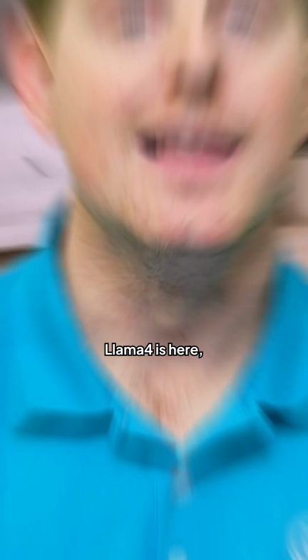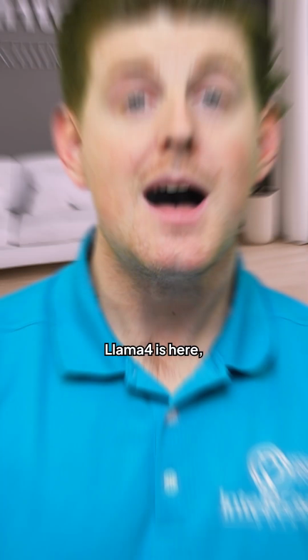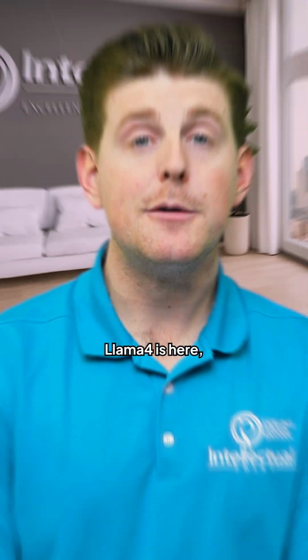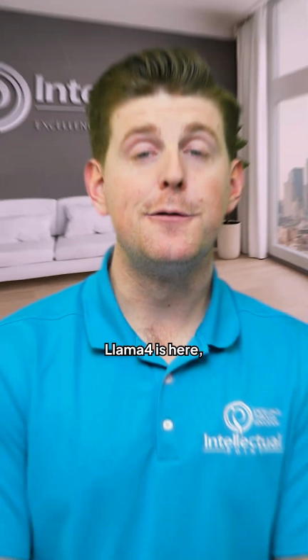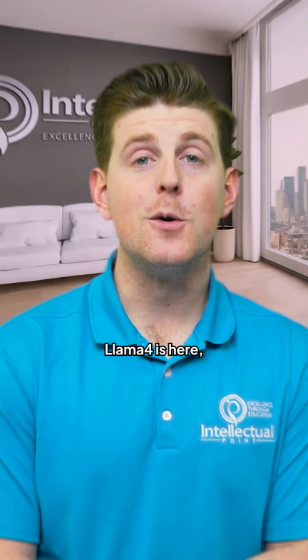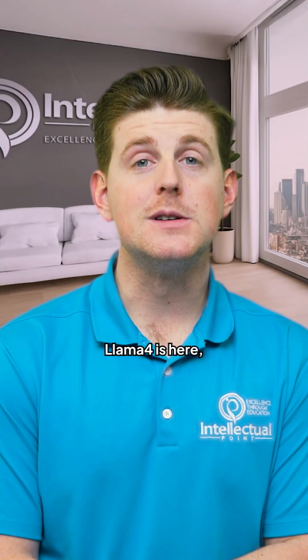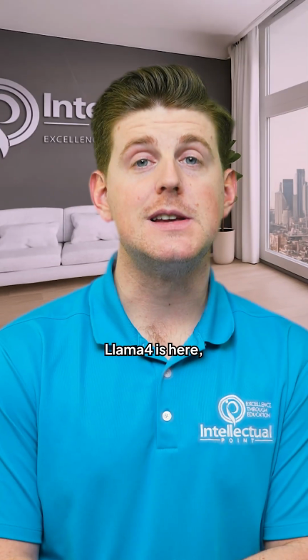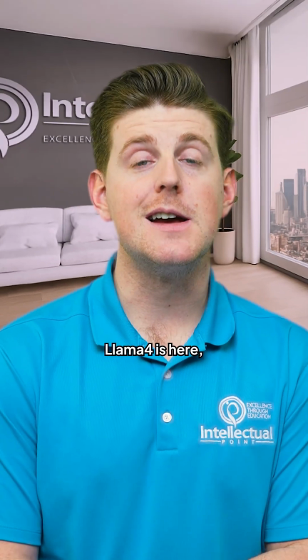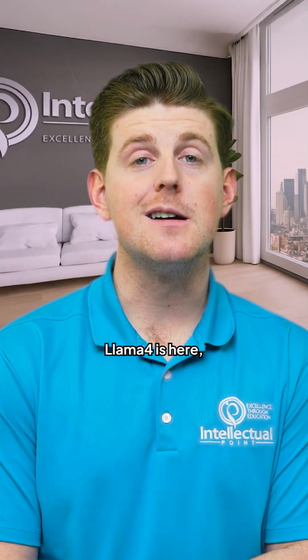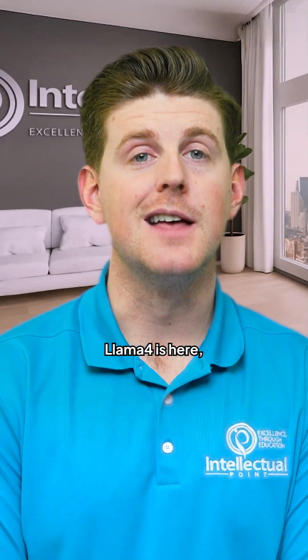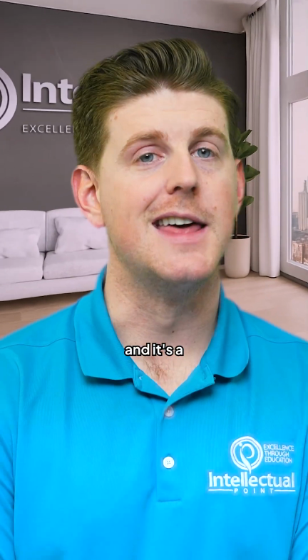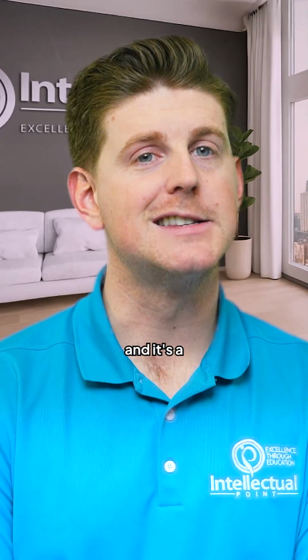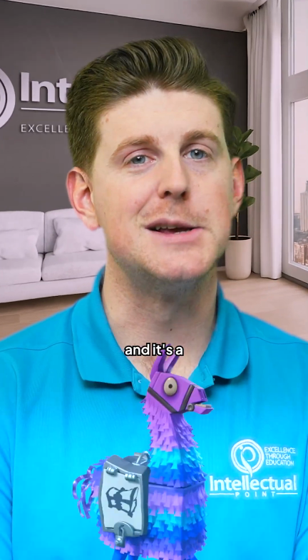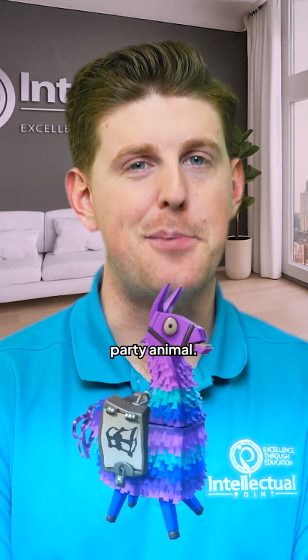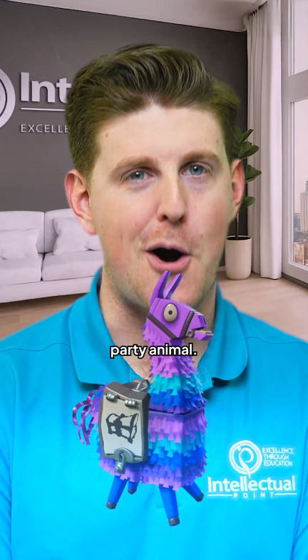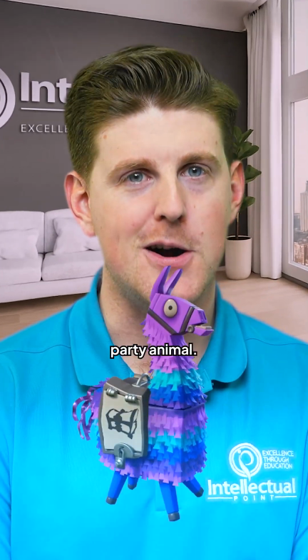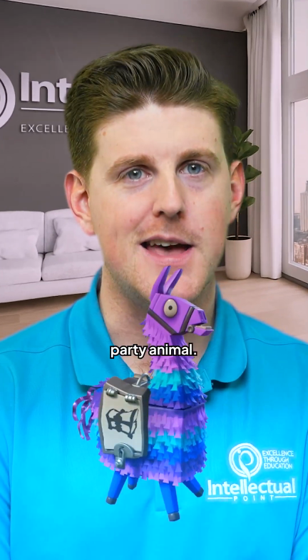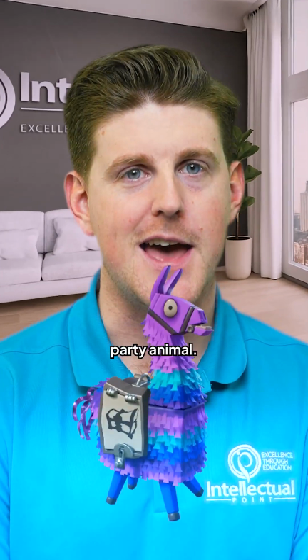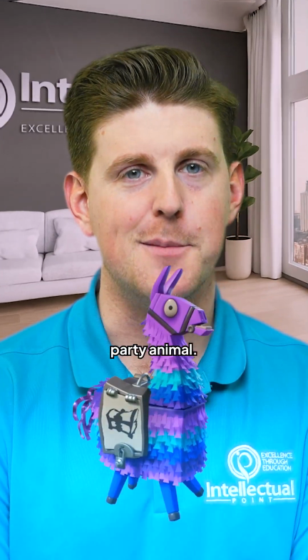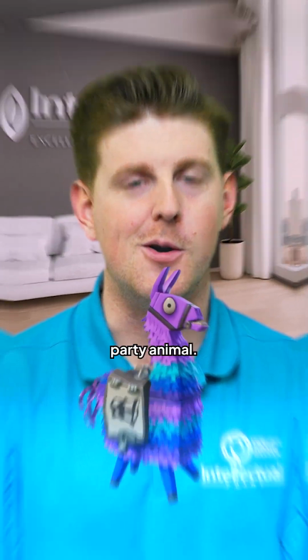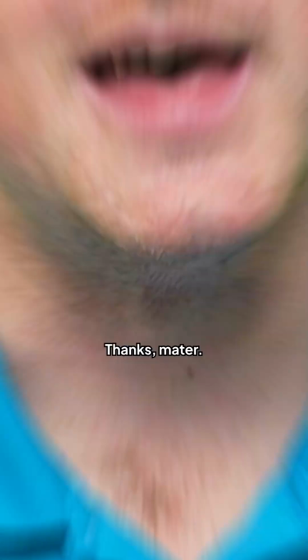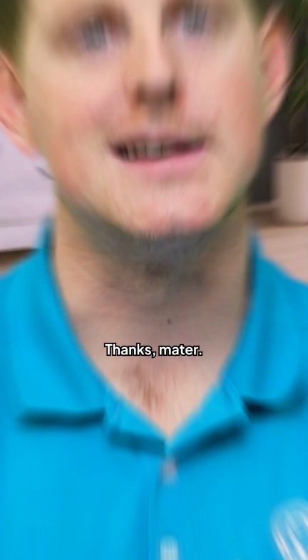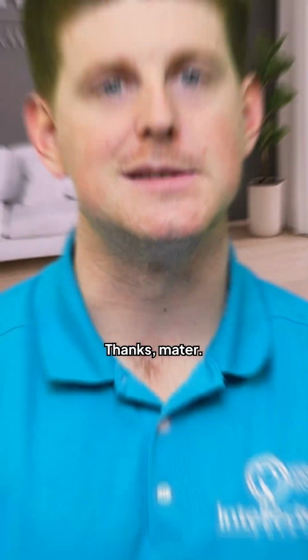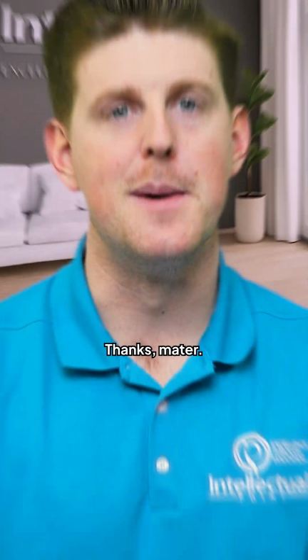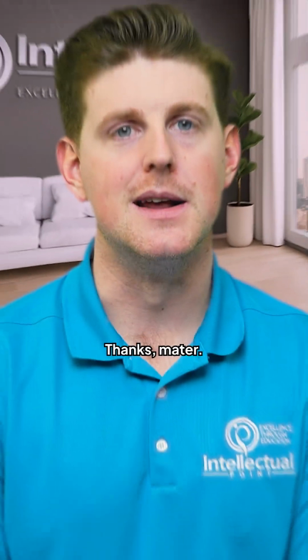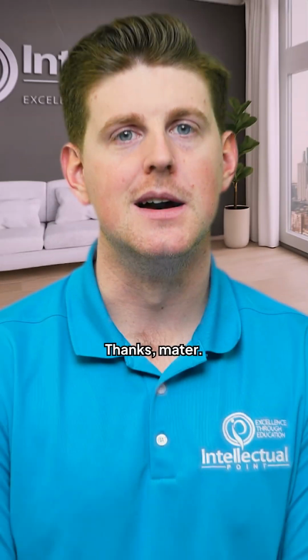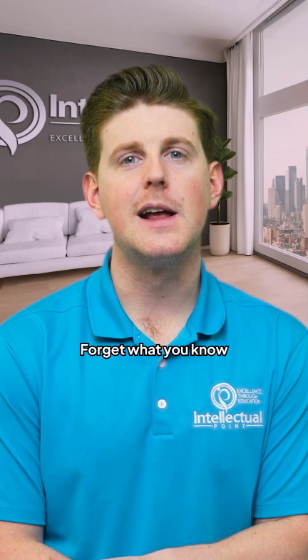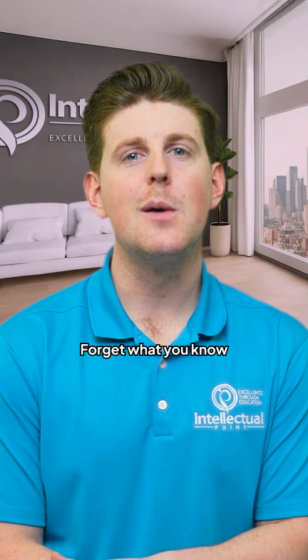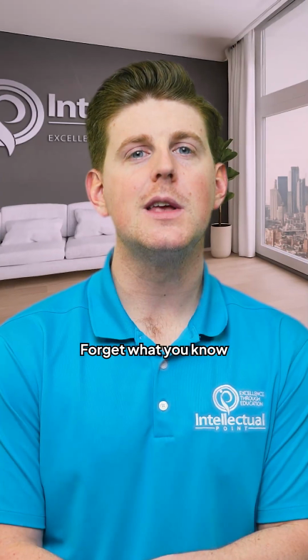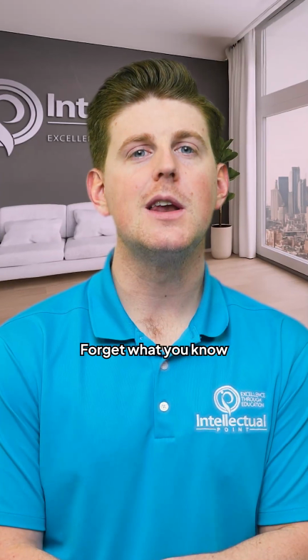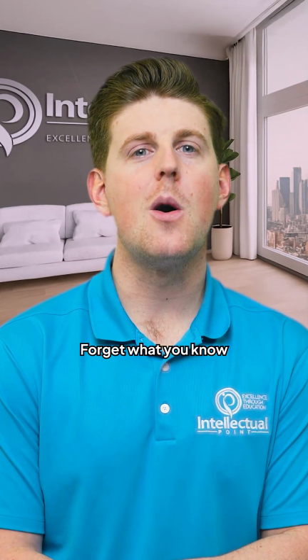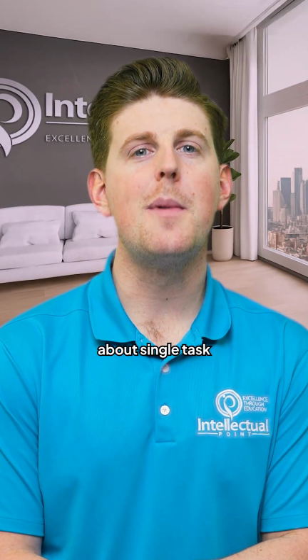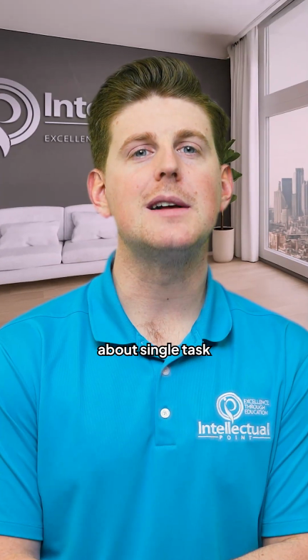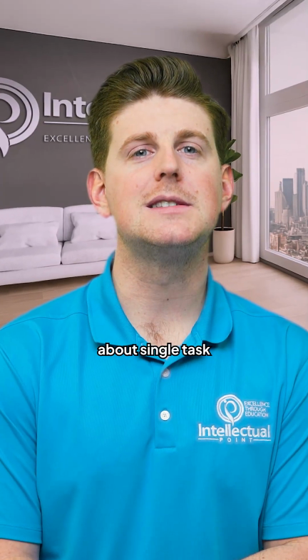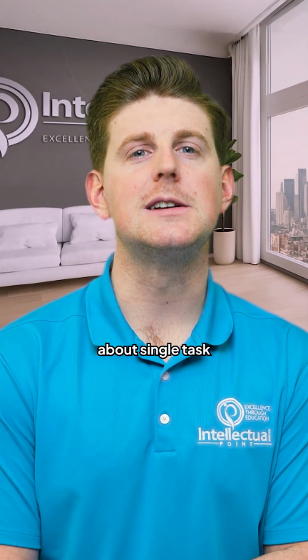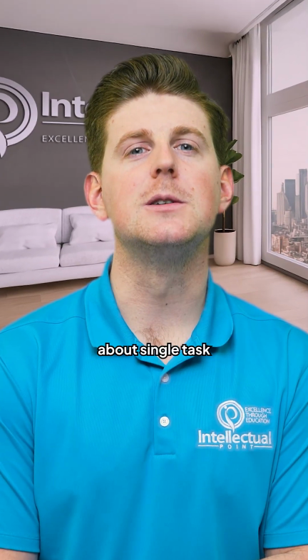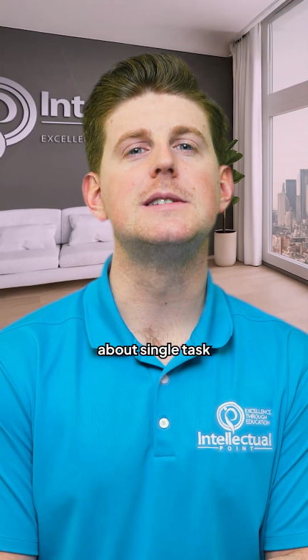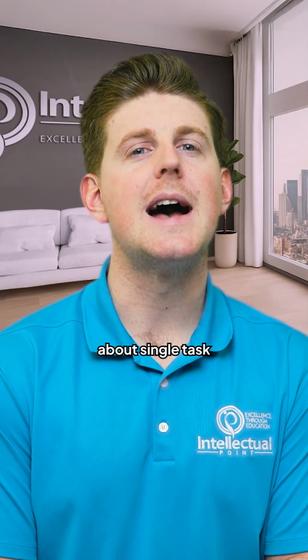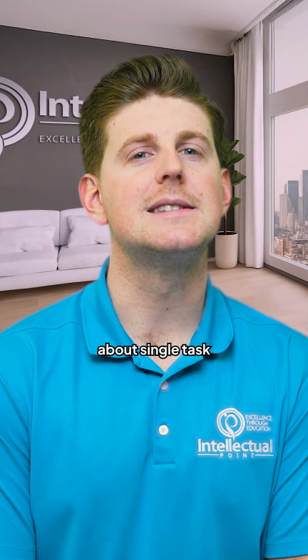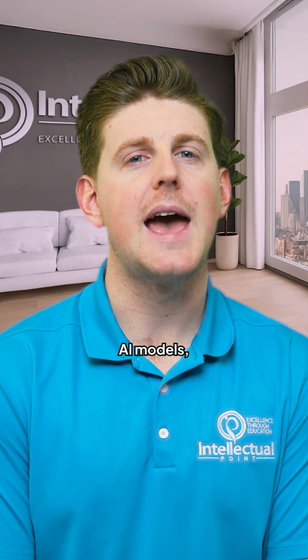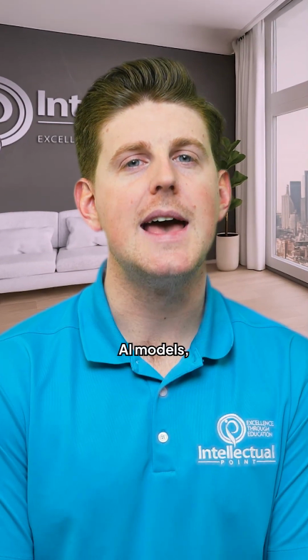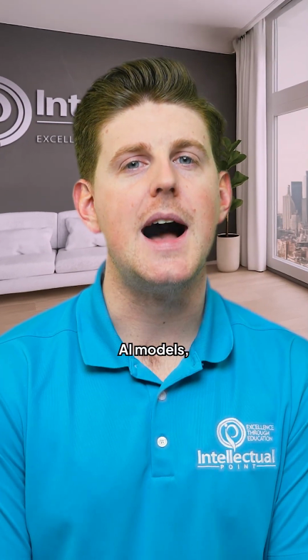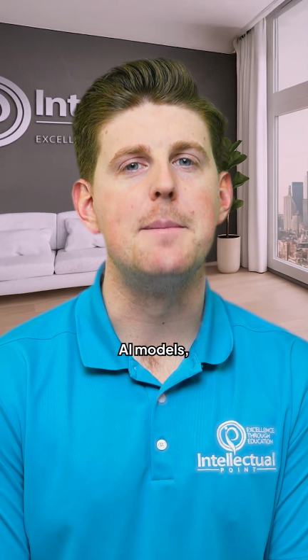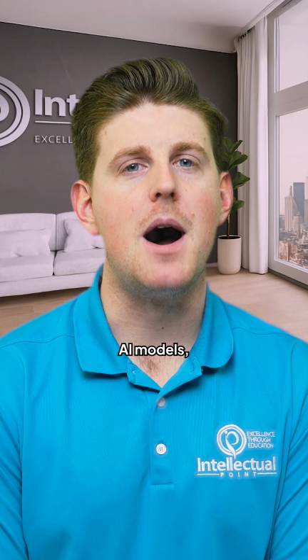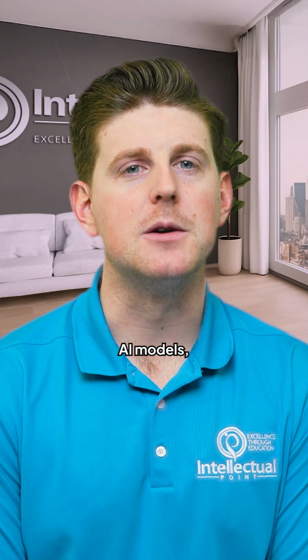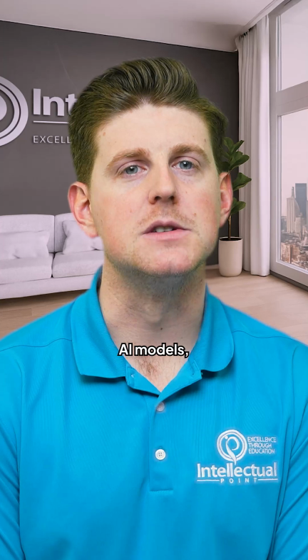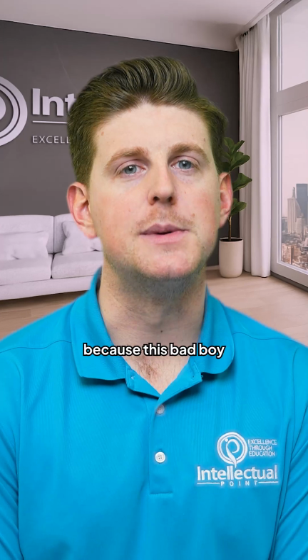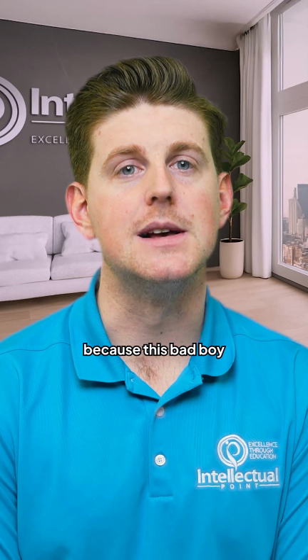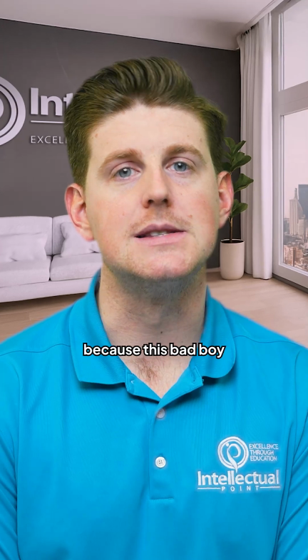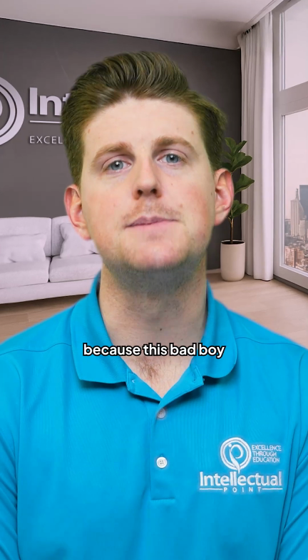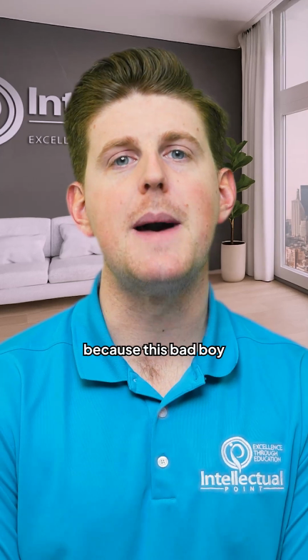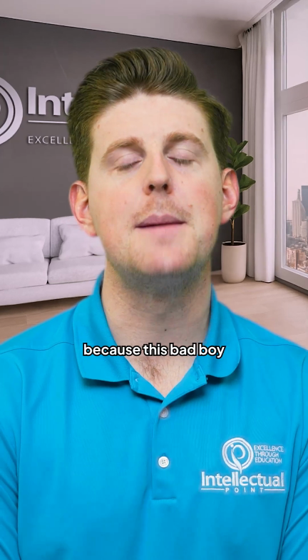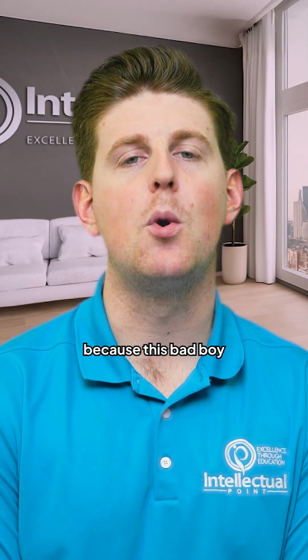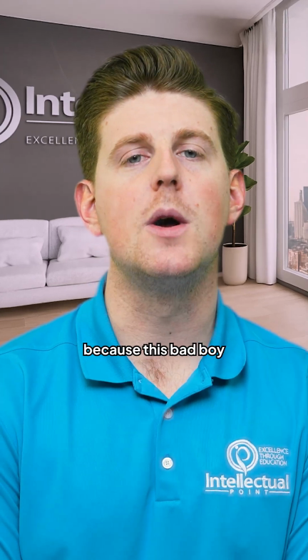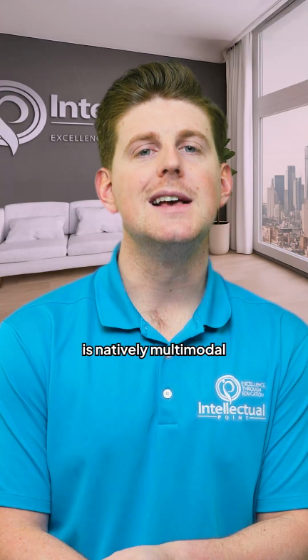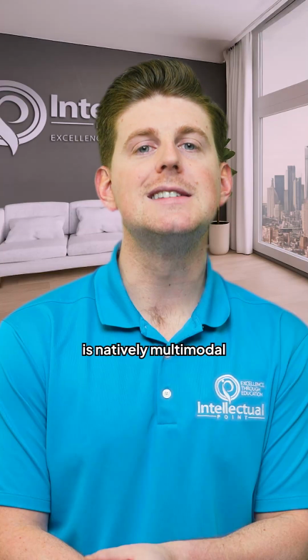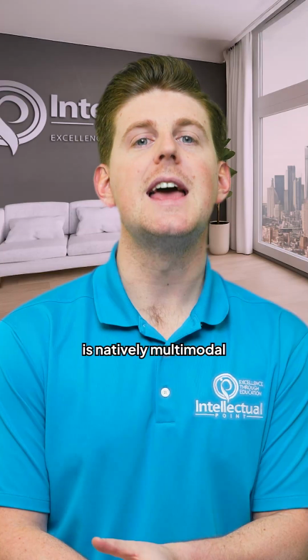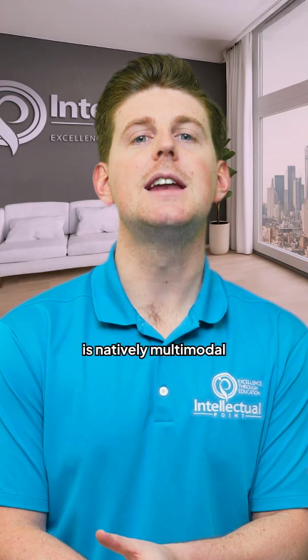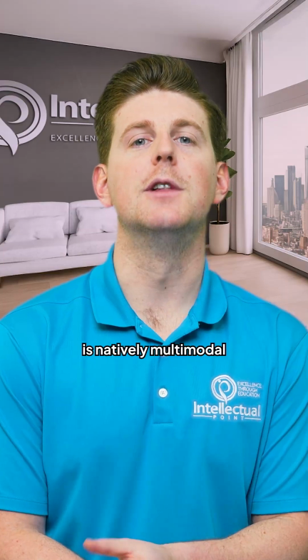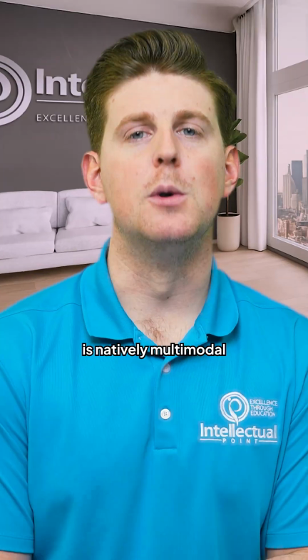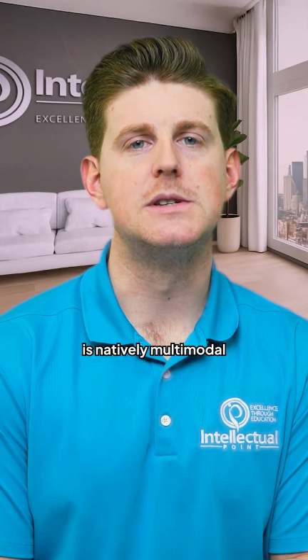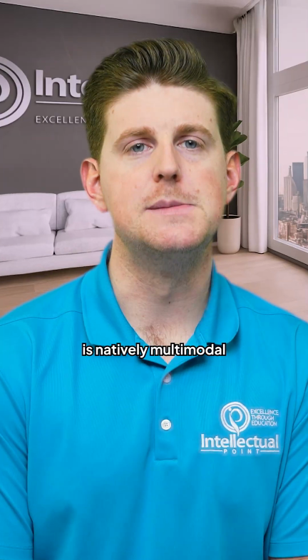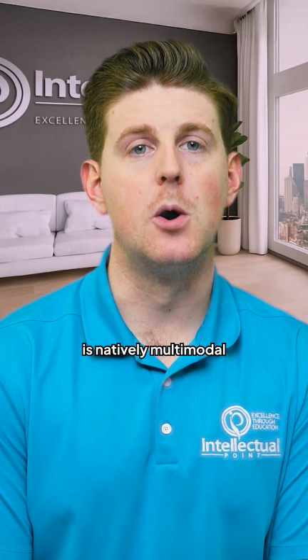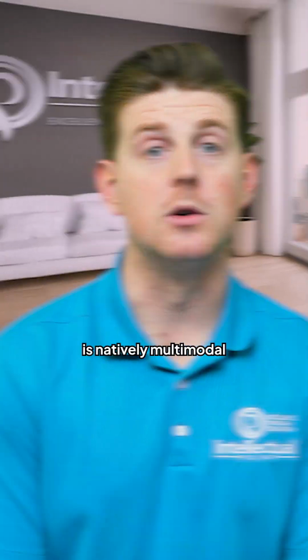Llama 4 is here and it's a party animal. Thanks, Meta. Forget what you know about single-task AI models because this bad boy is natively multimodal.